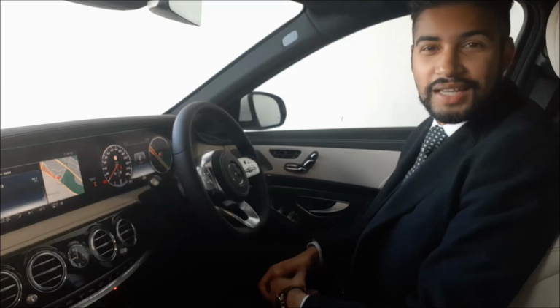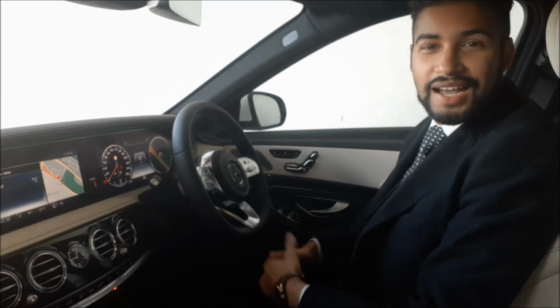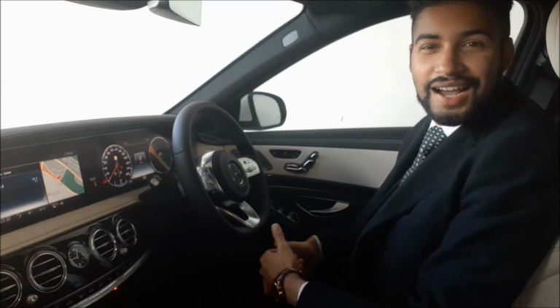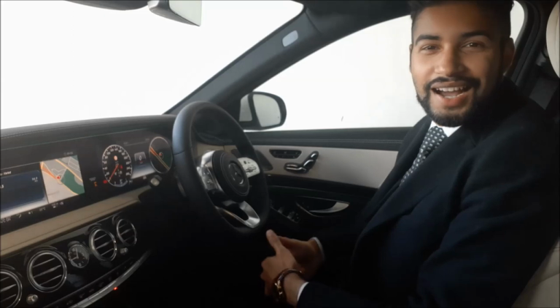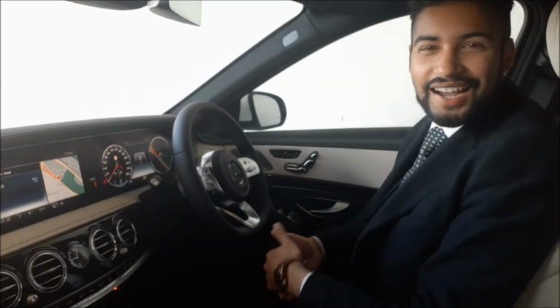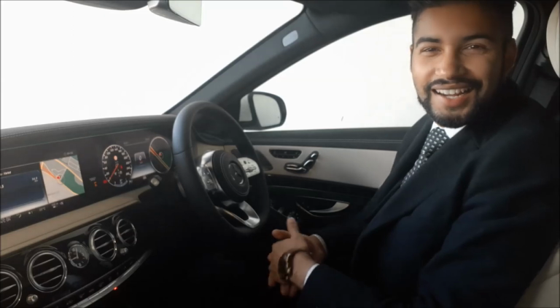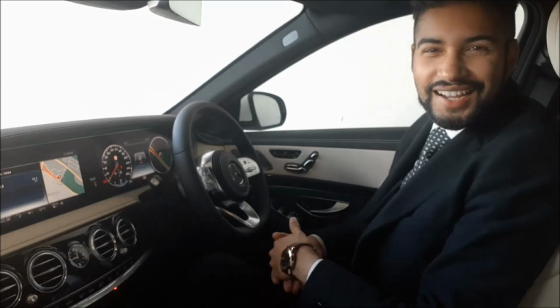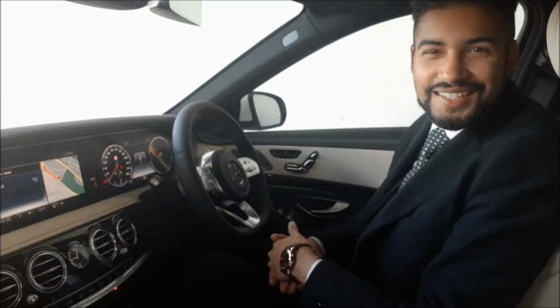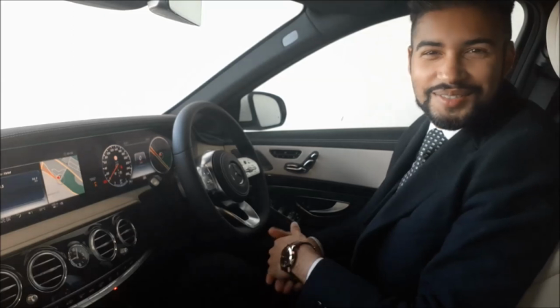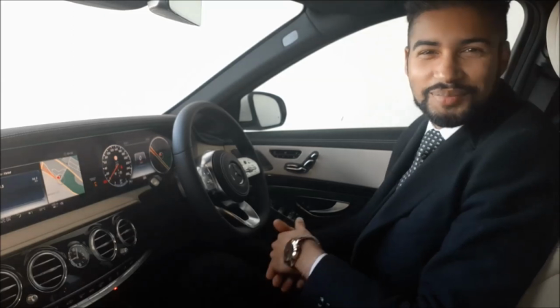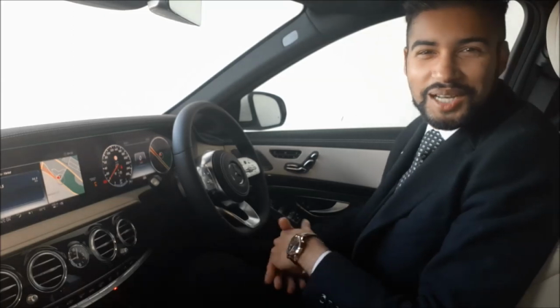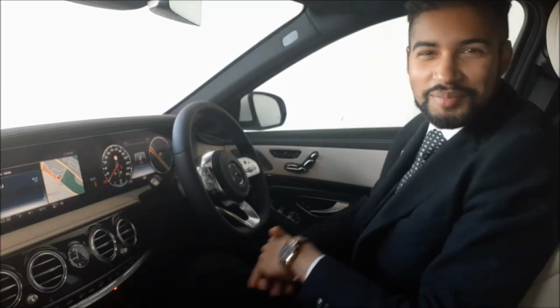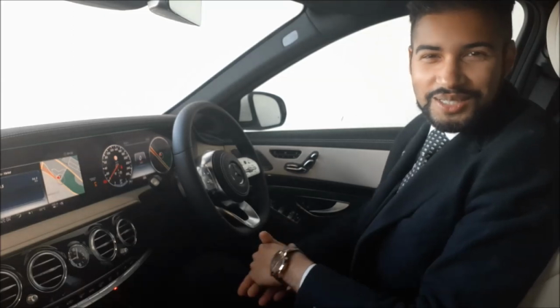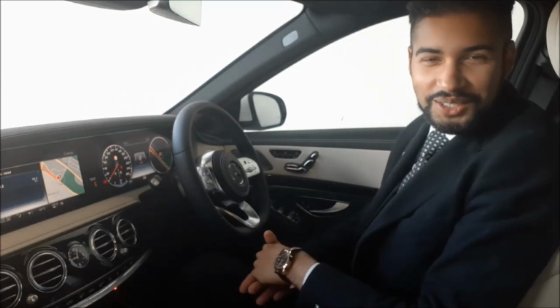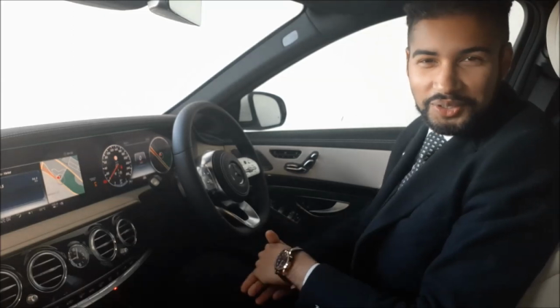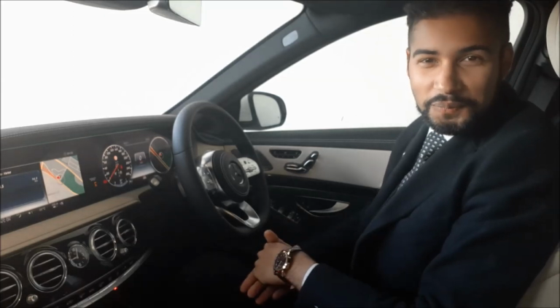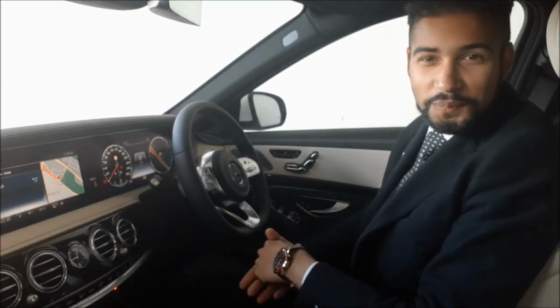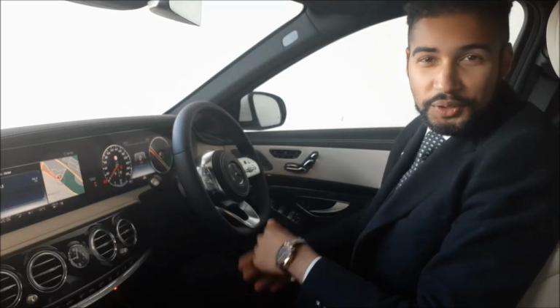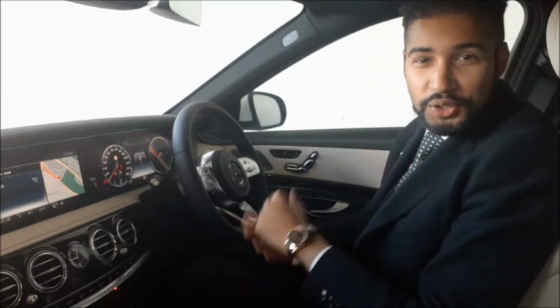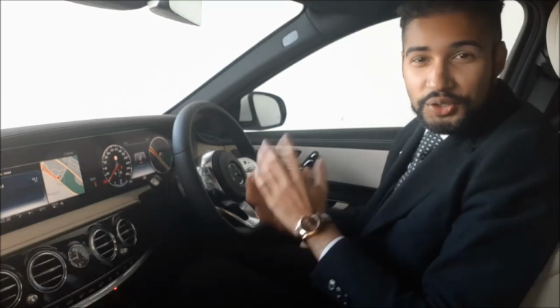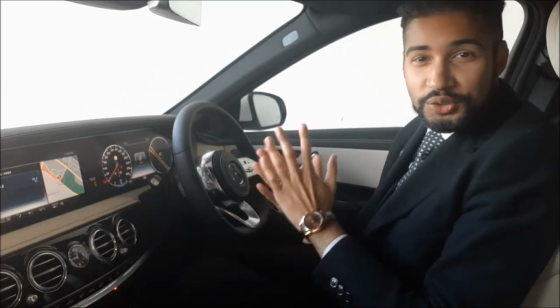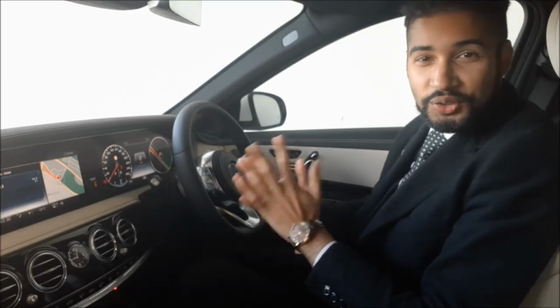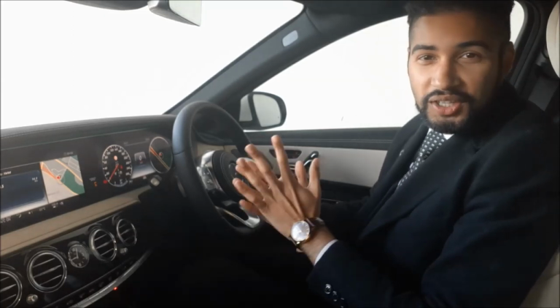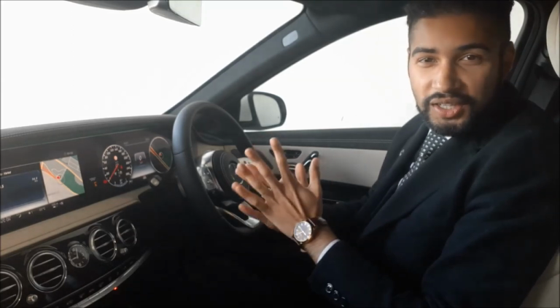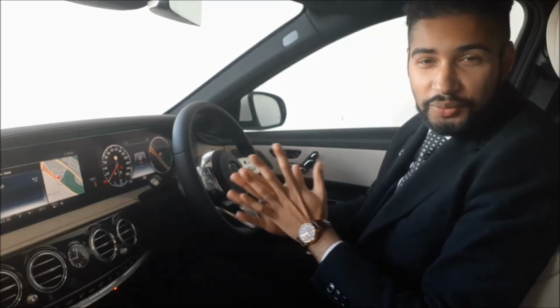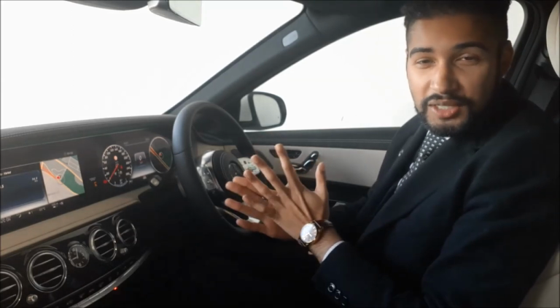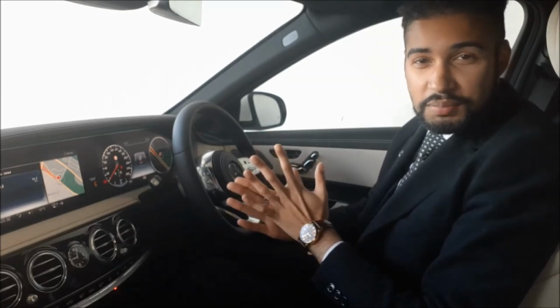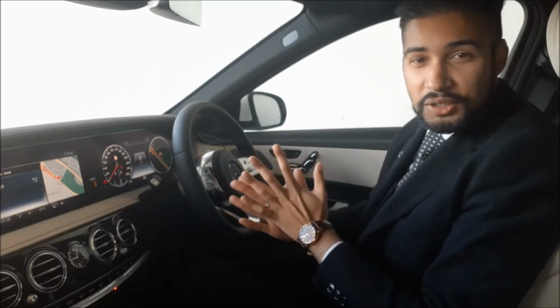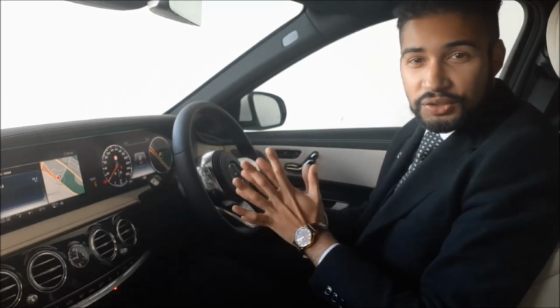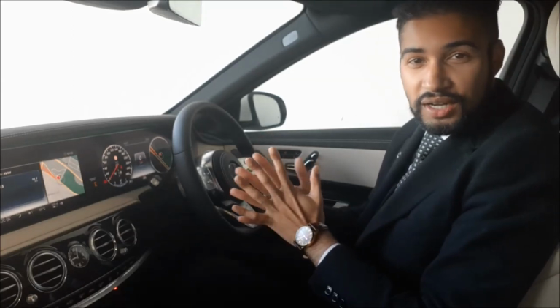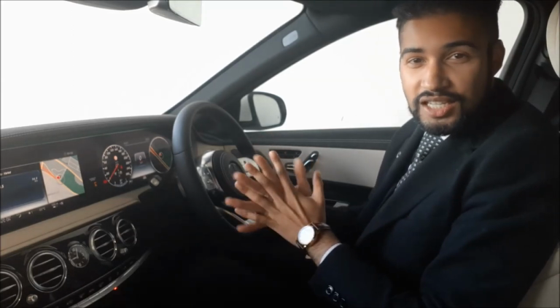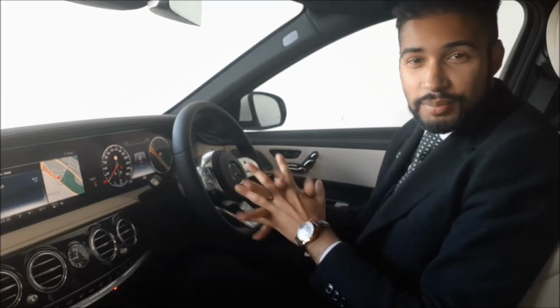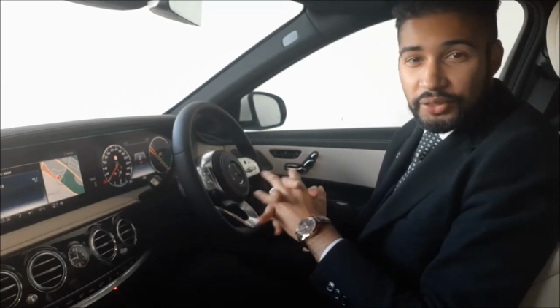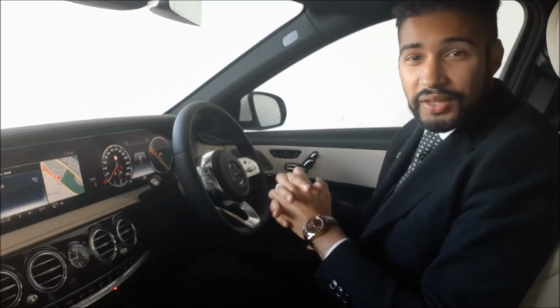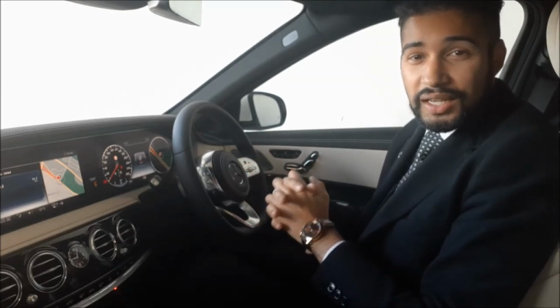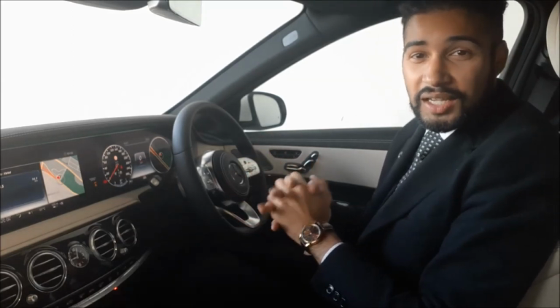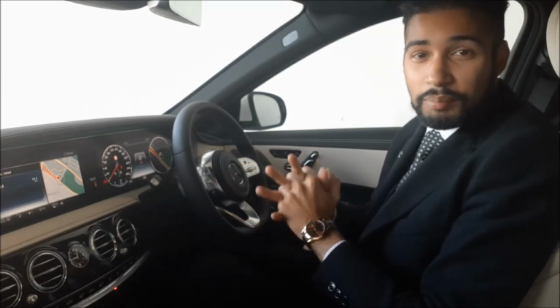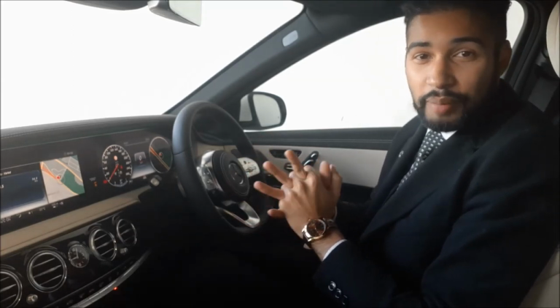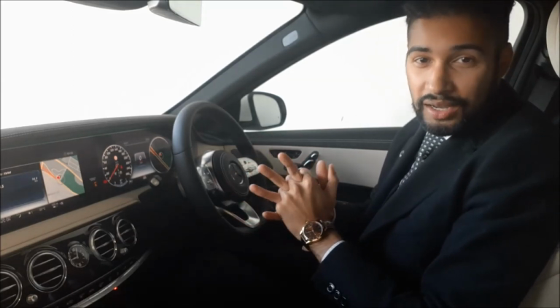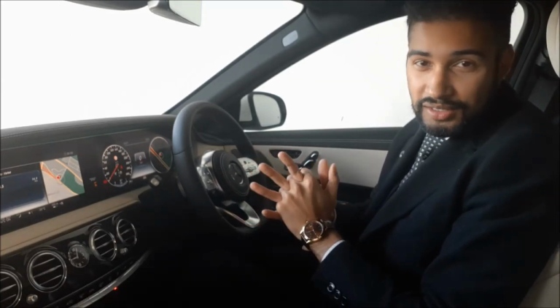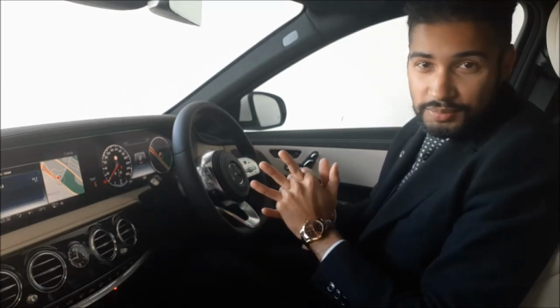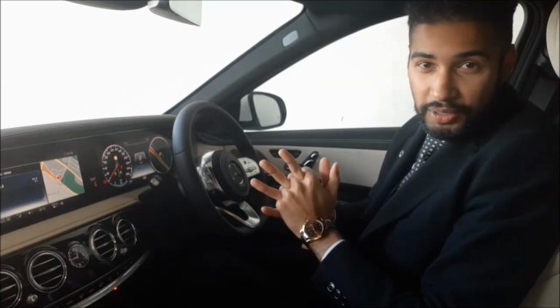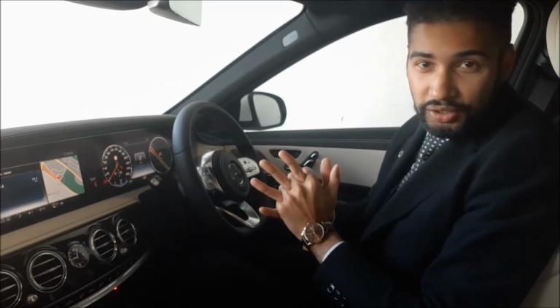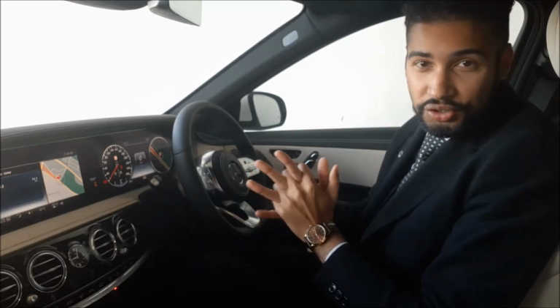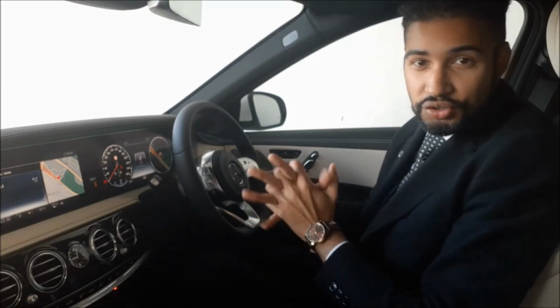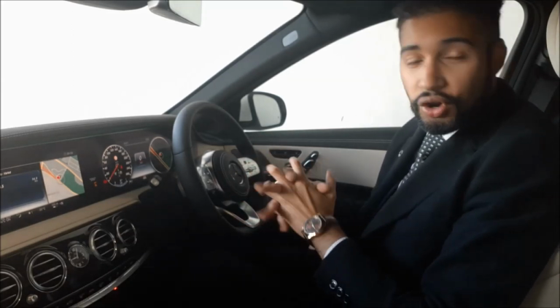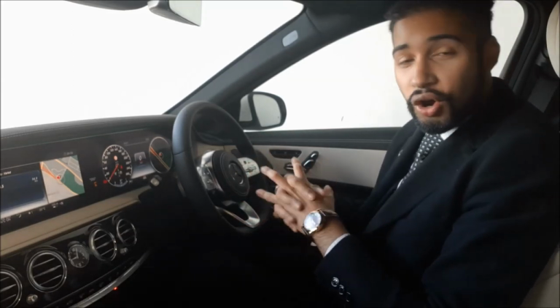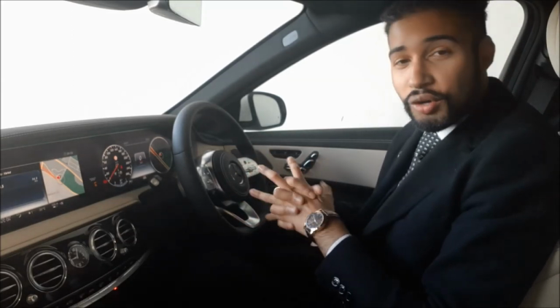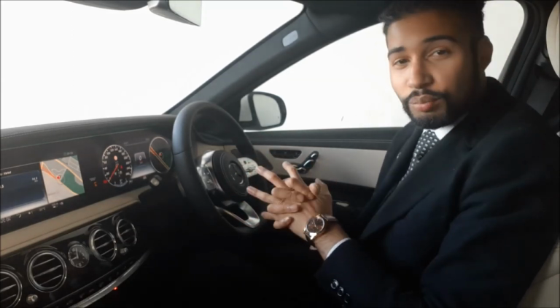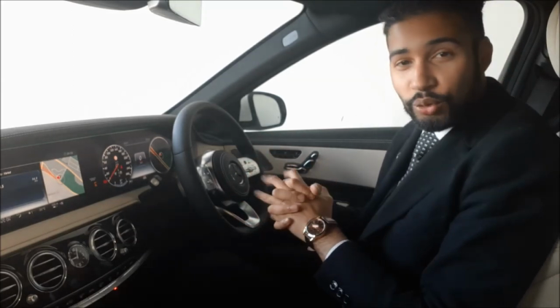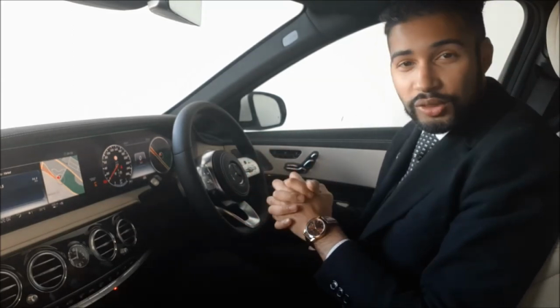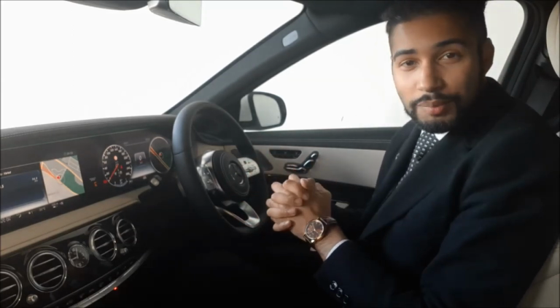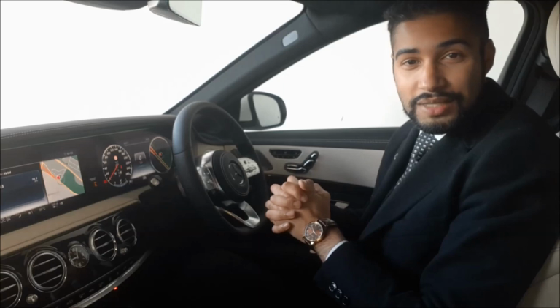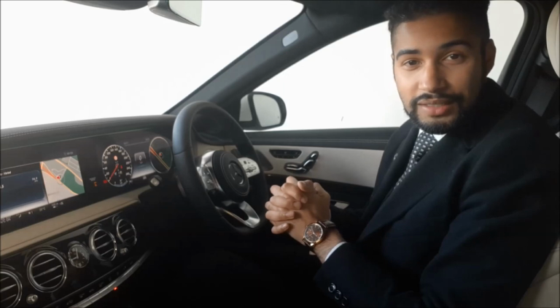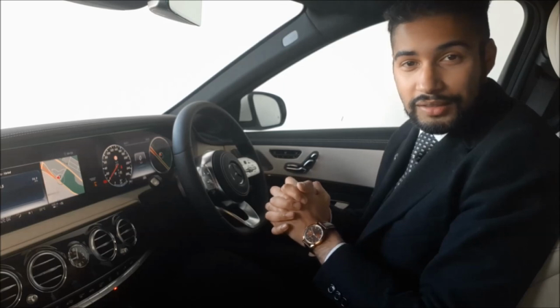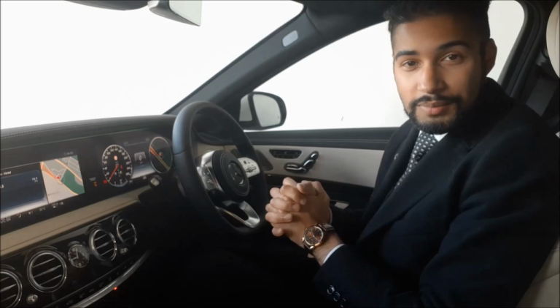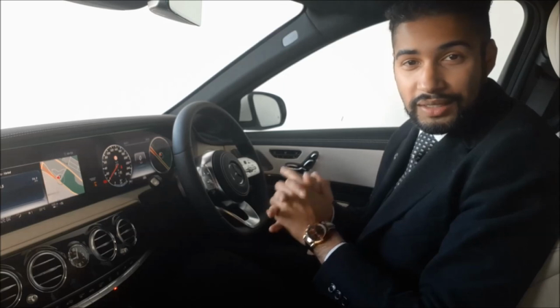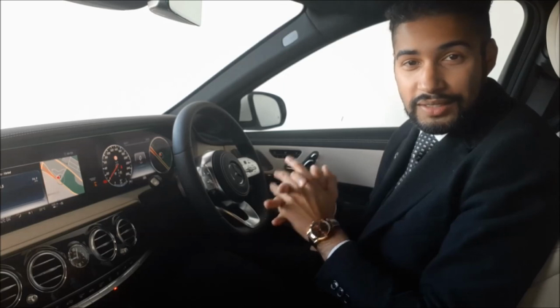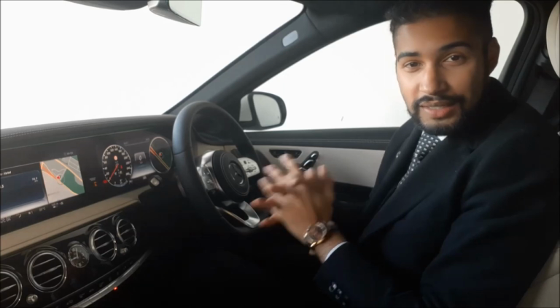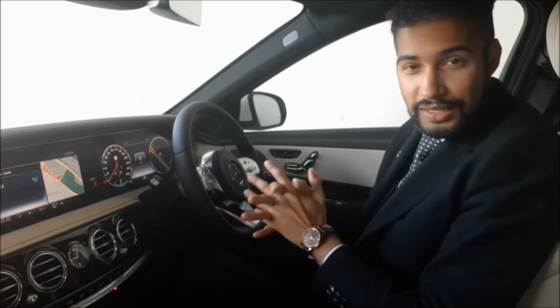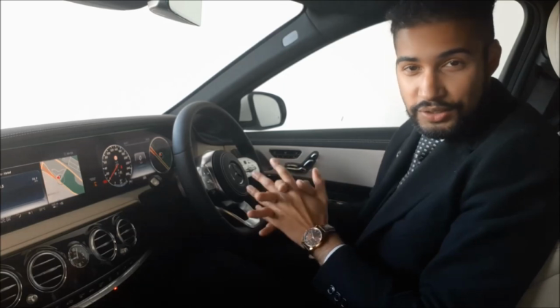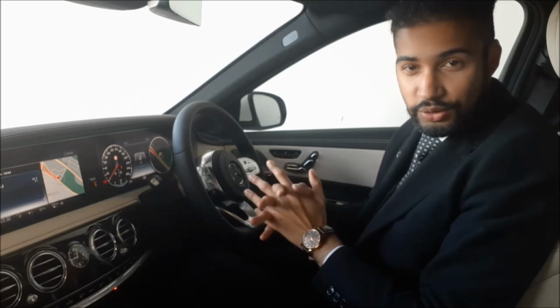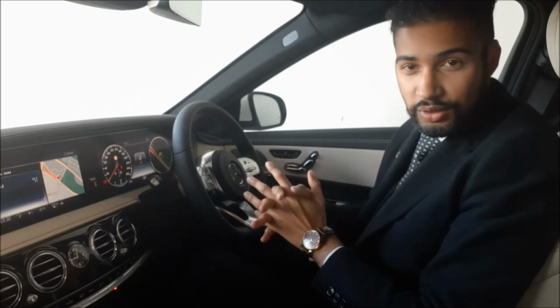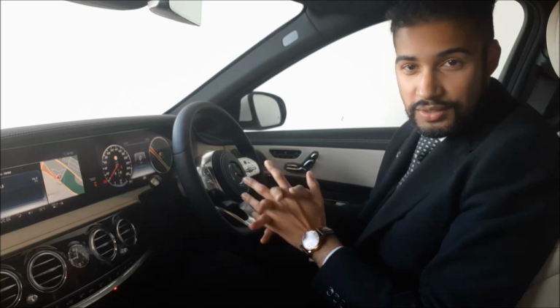Hi guys, my name is Logan. Today I want to speak to you guys about the air balance package on board the Mercedes-Benz S-Class.